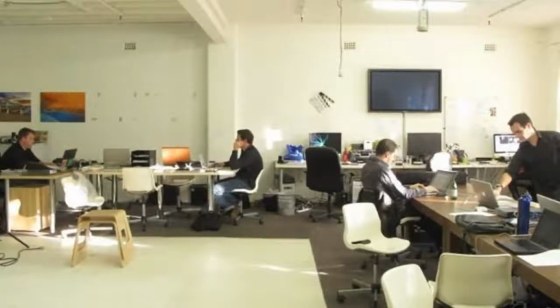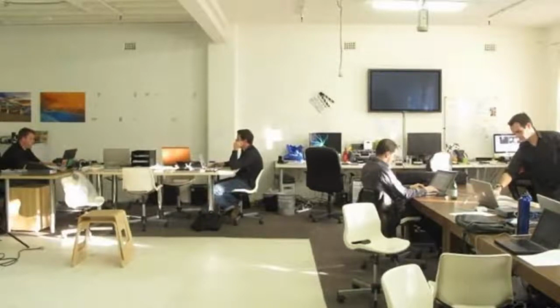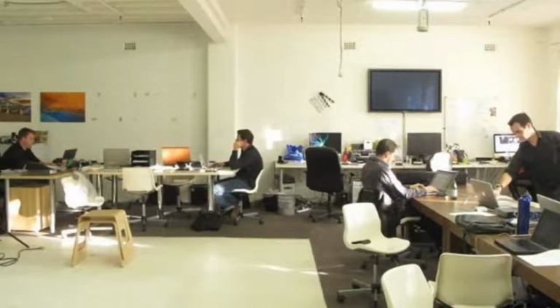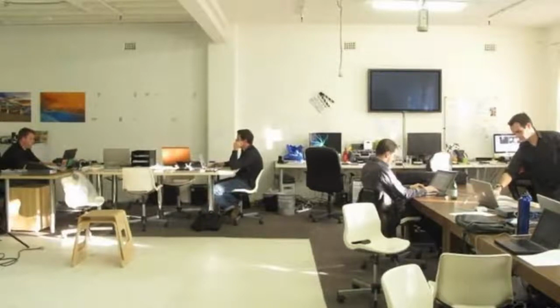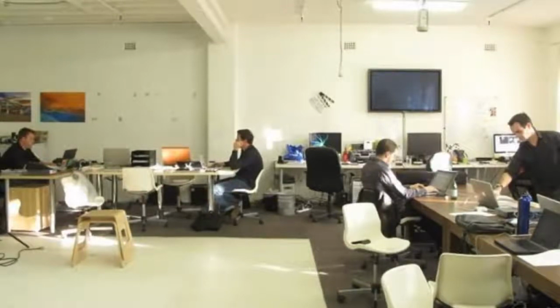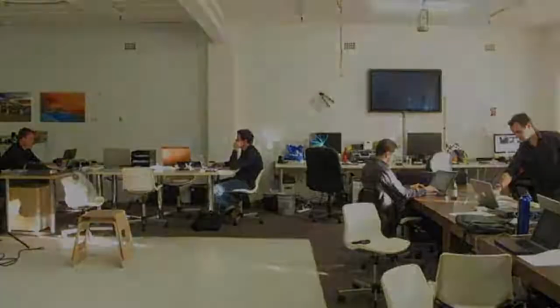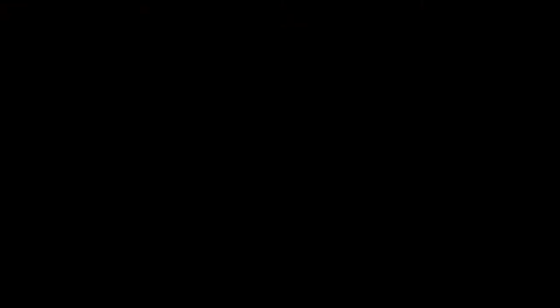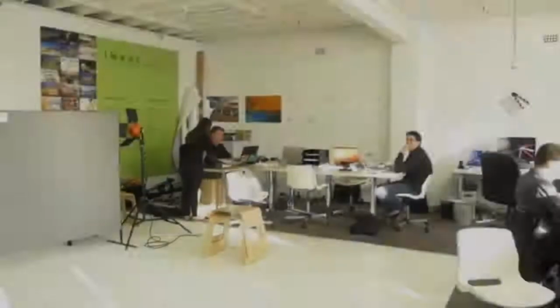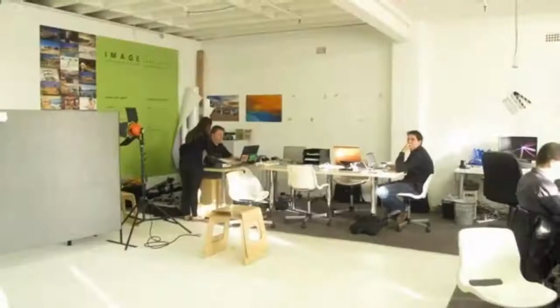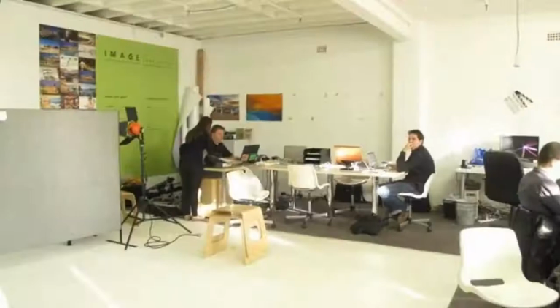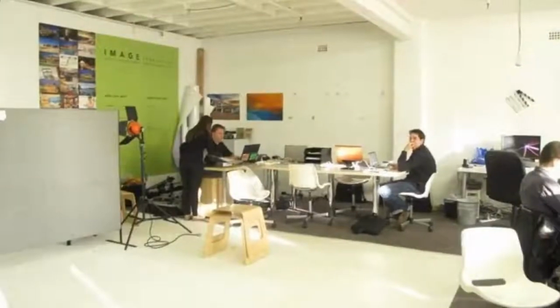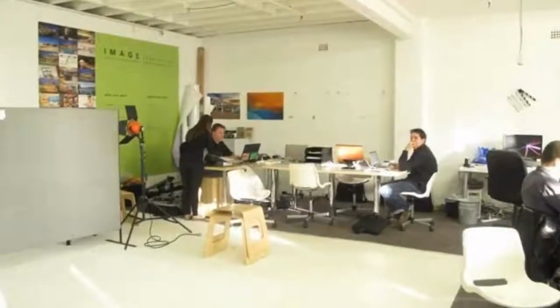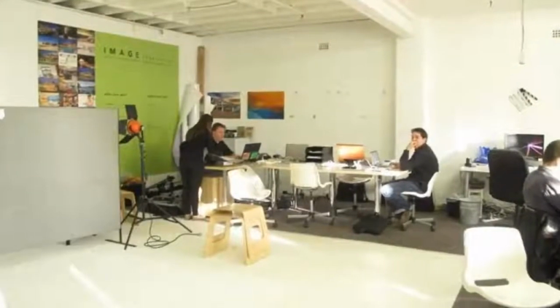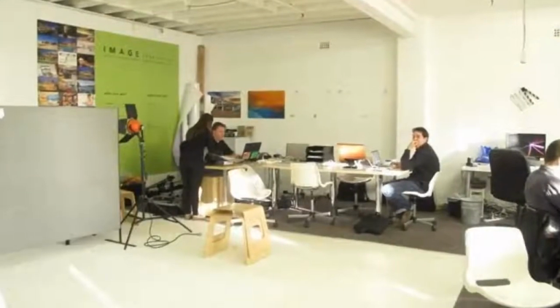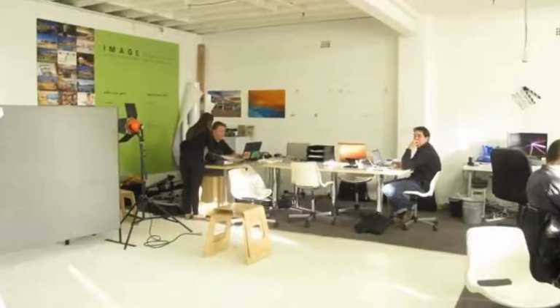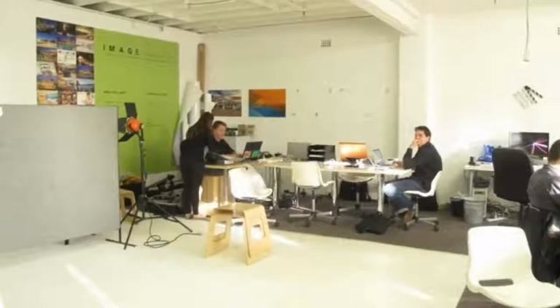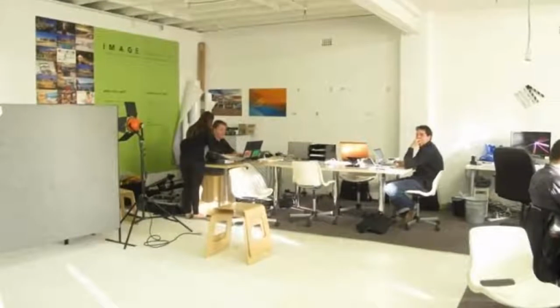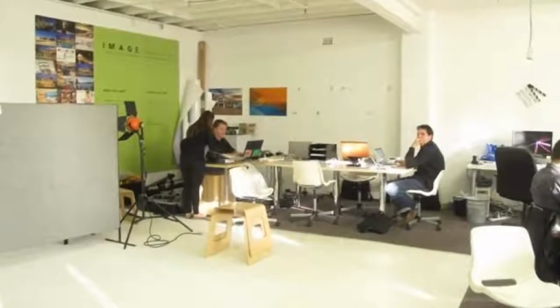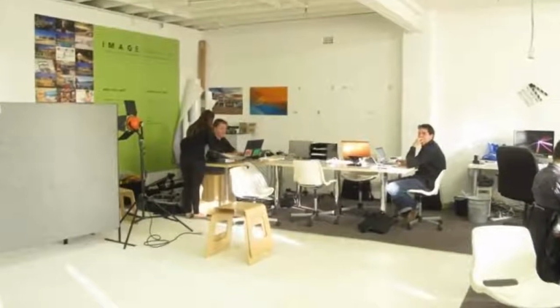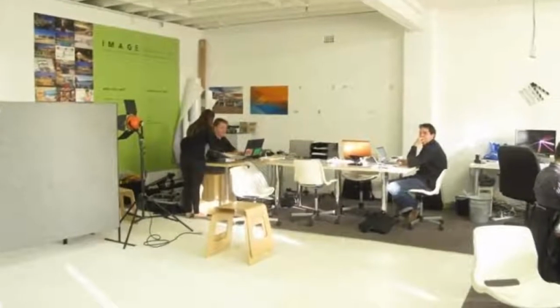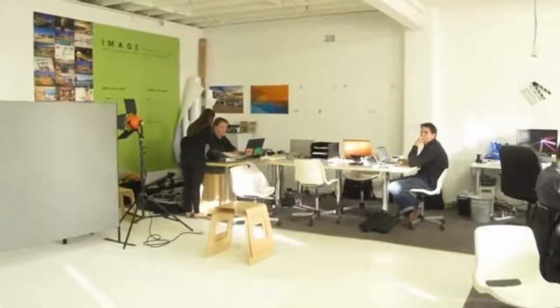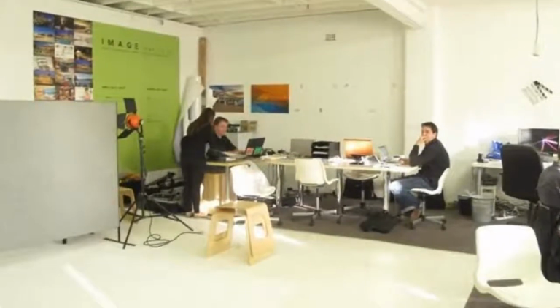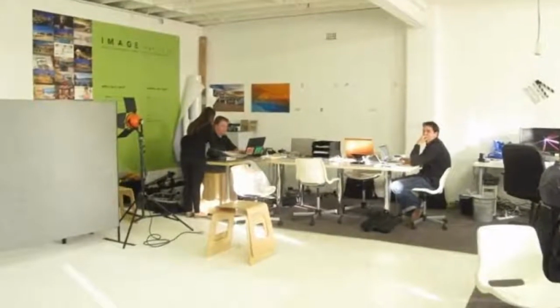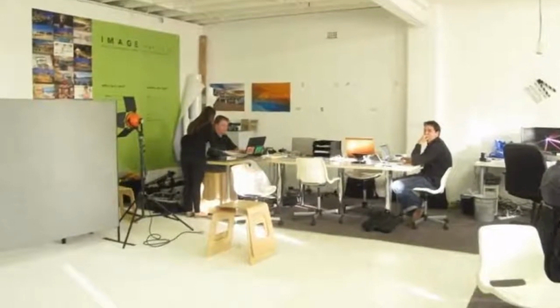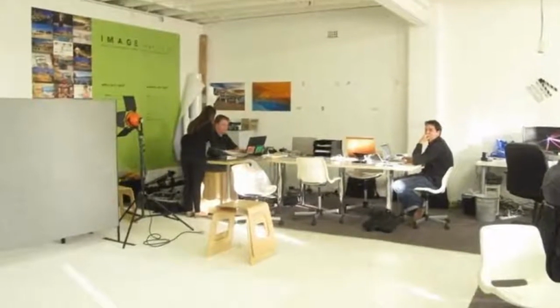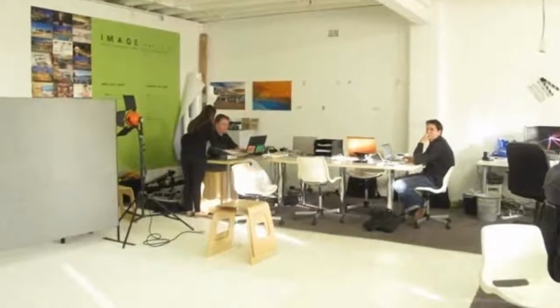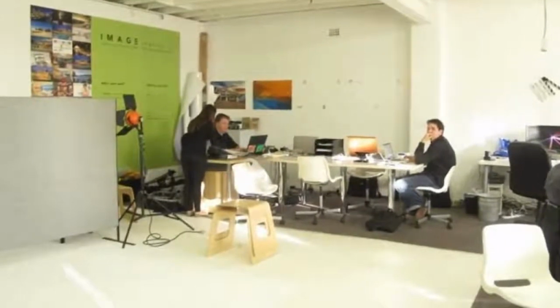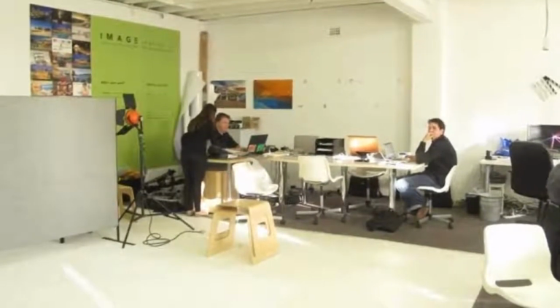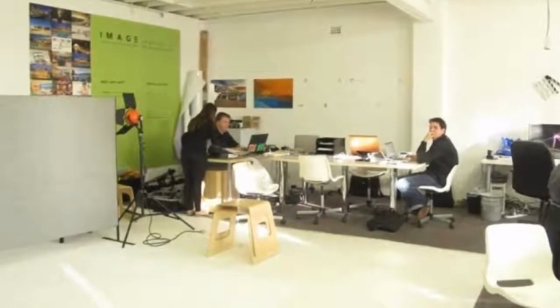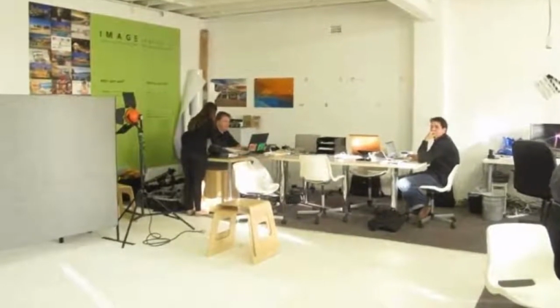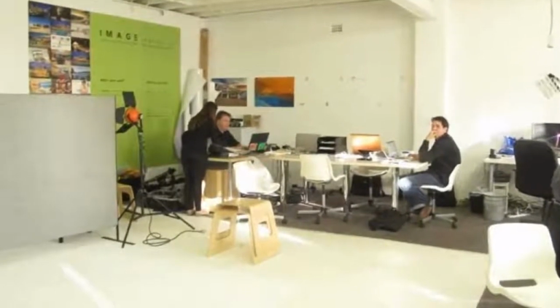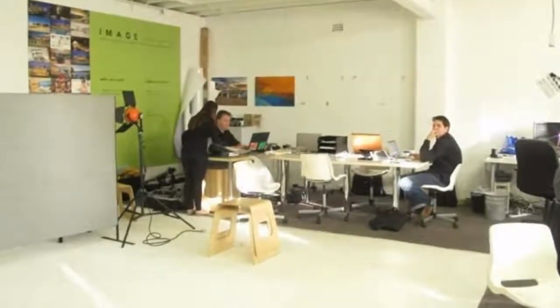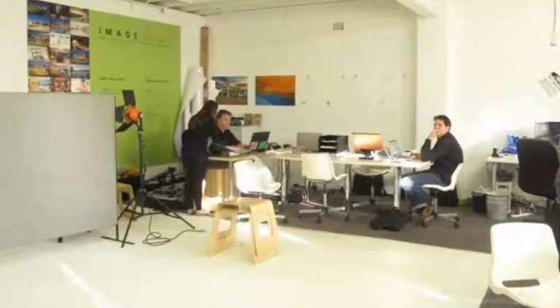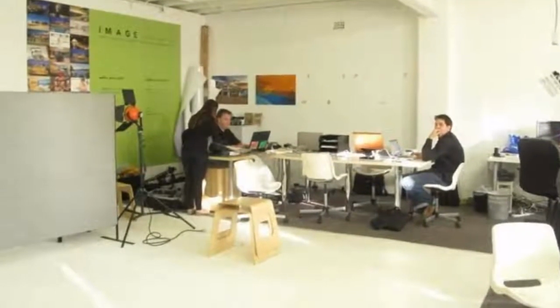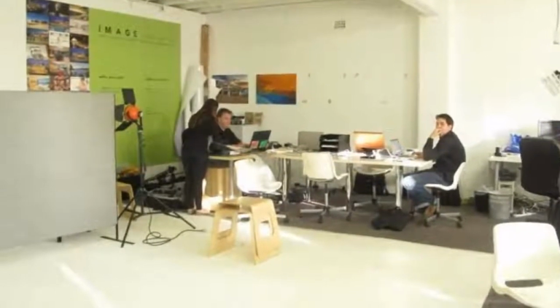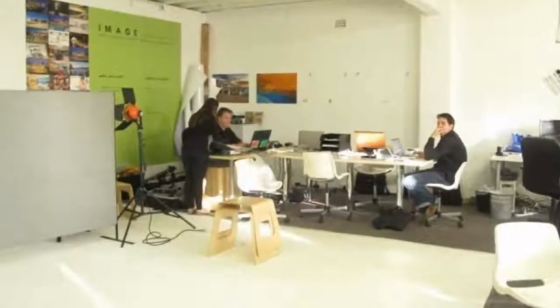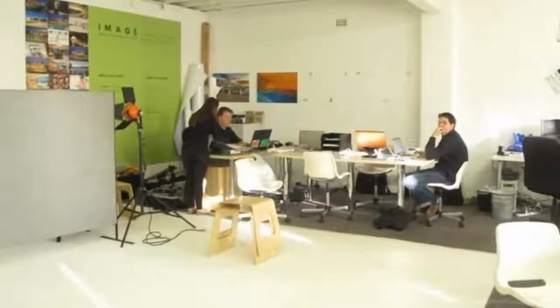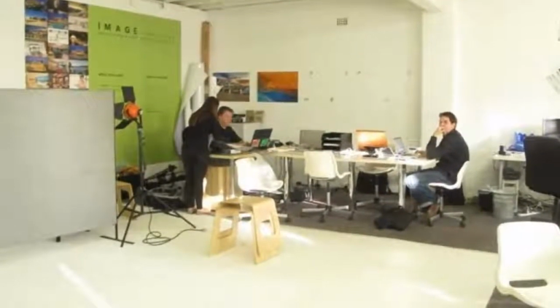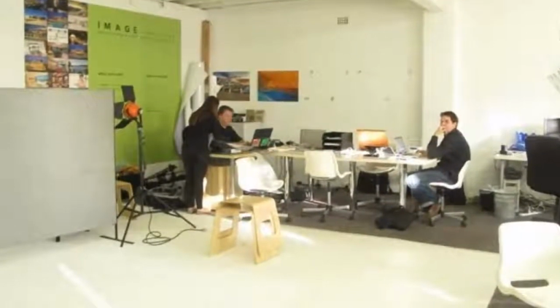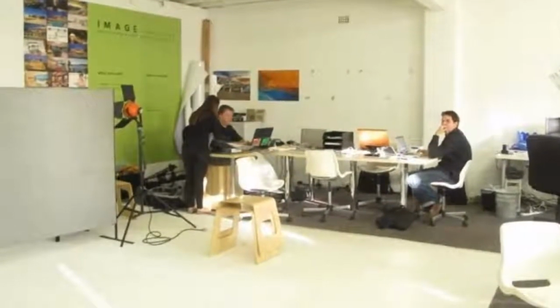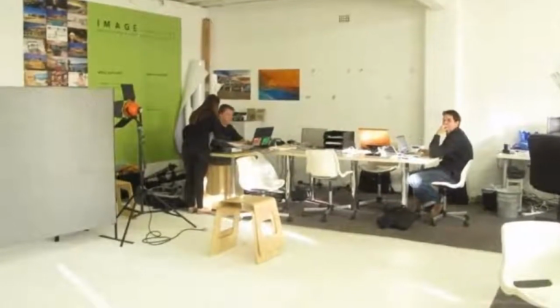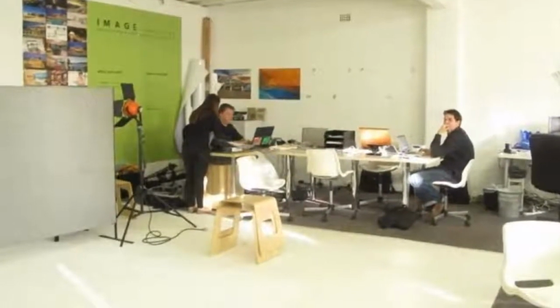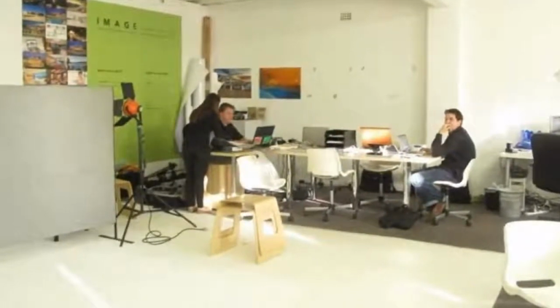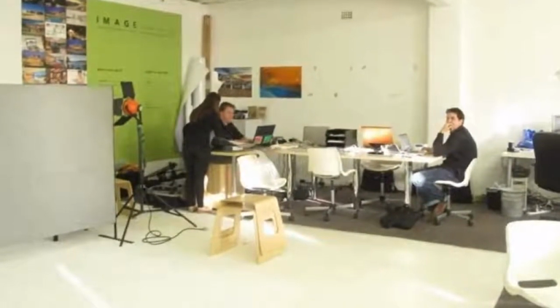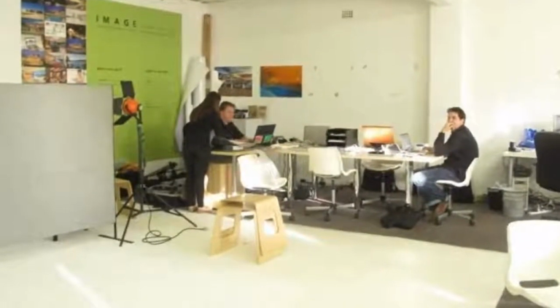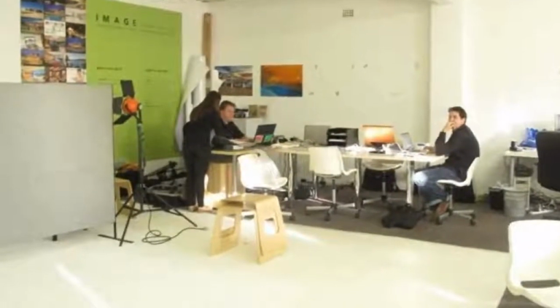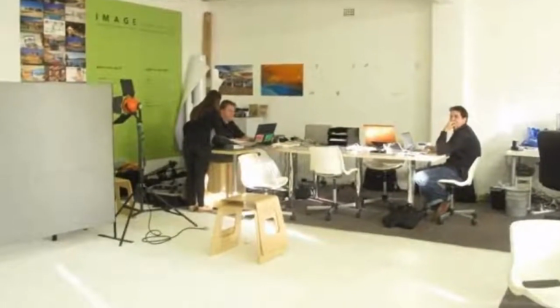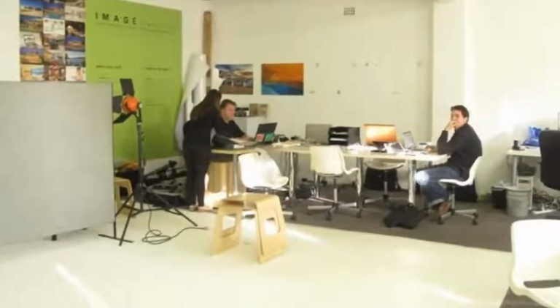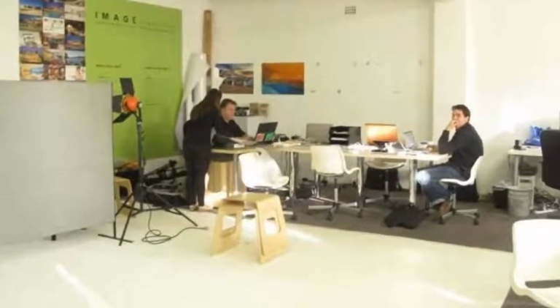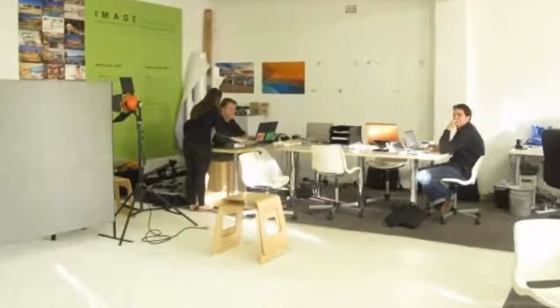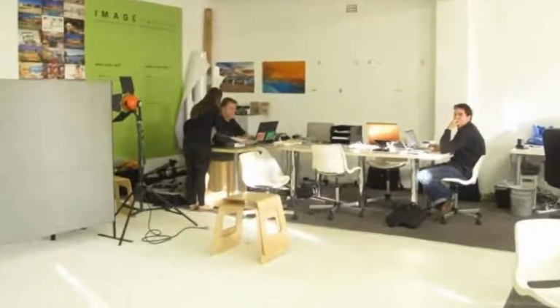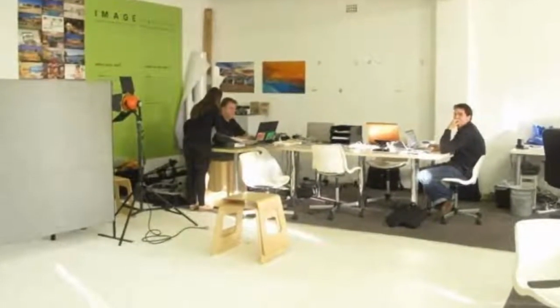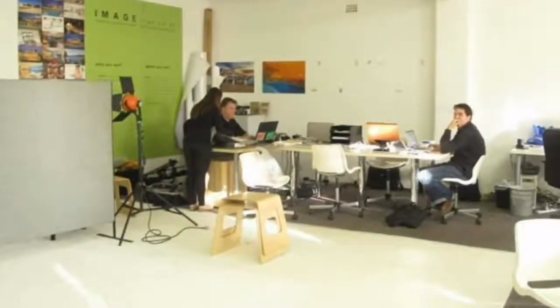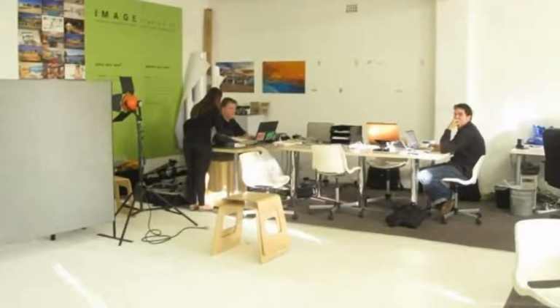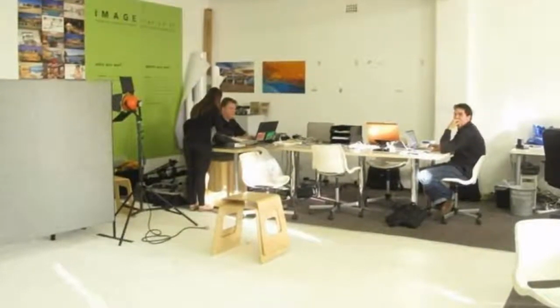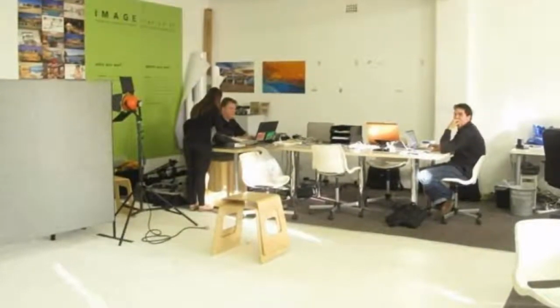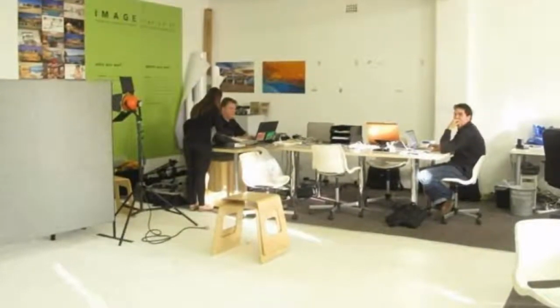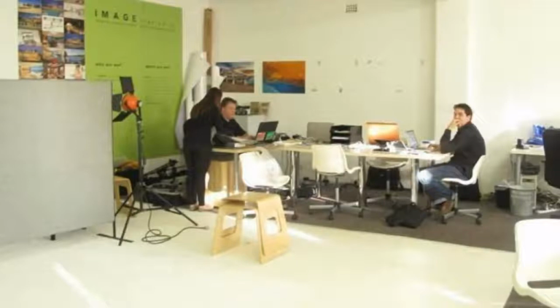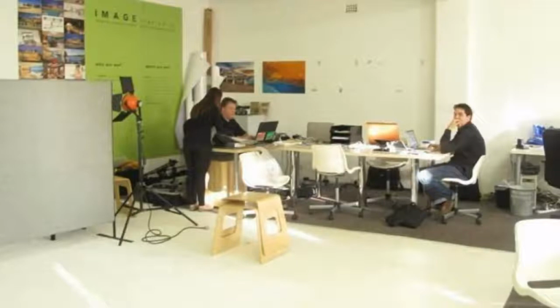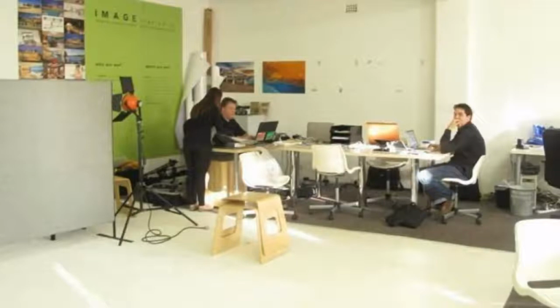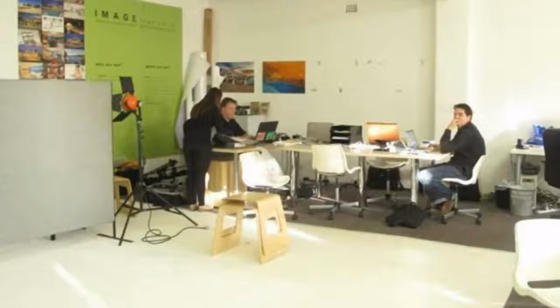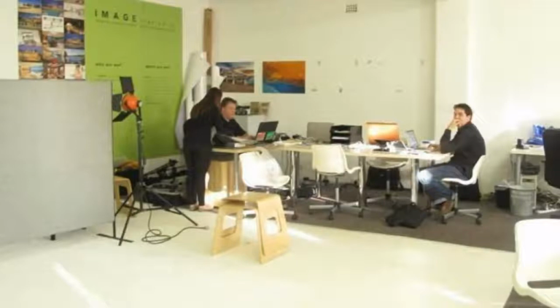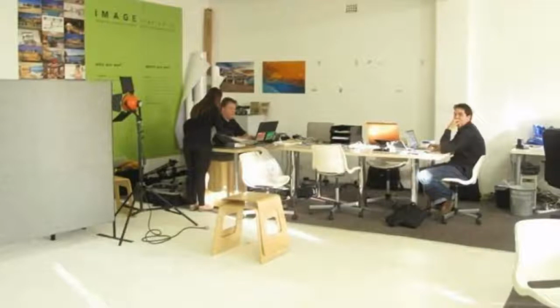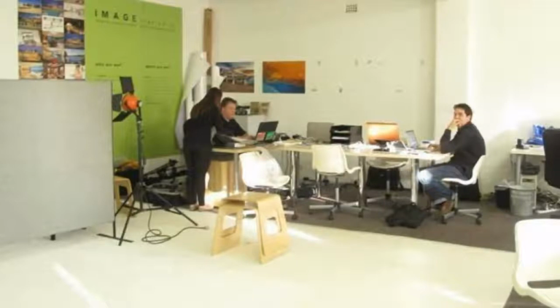Abundance of natural light, long windows, white brick walls, internal kitchenette and toilet.